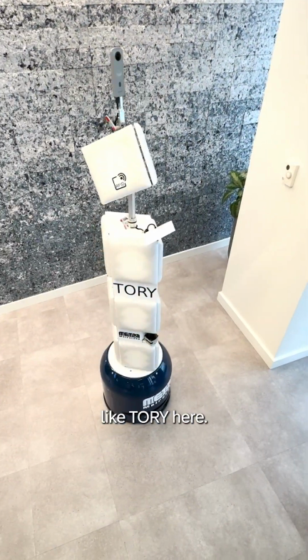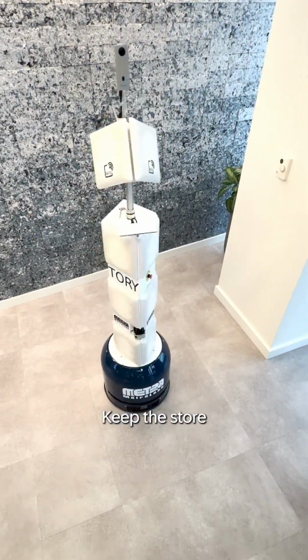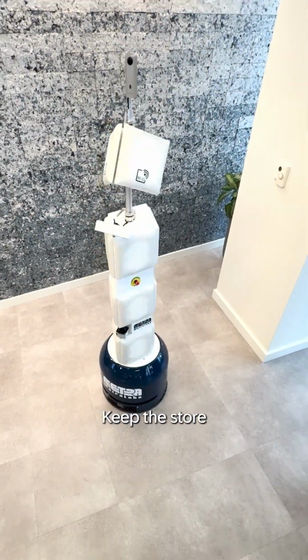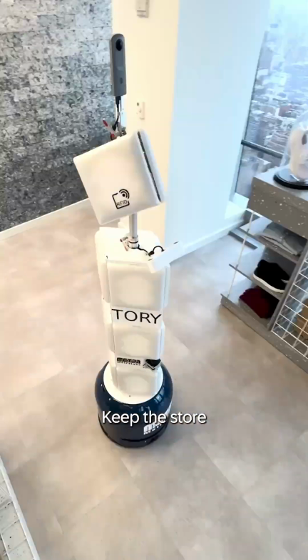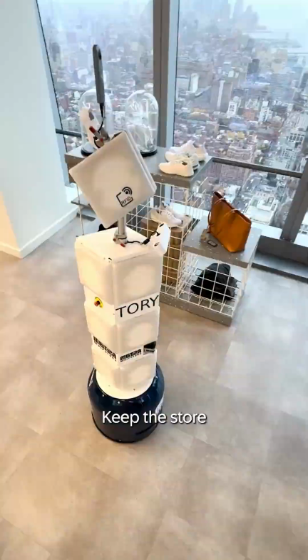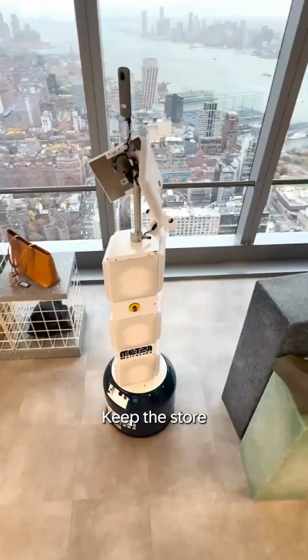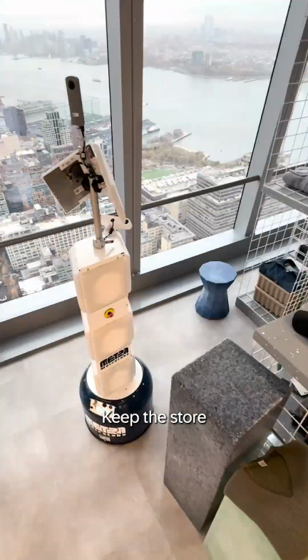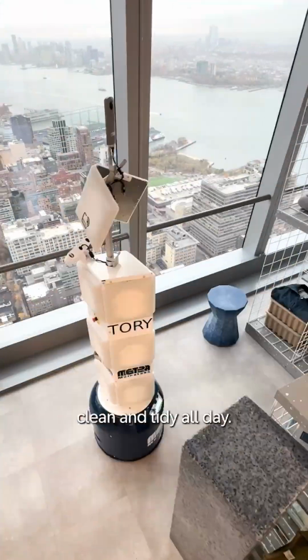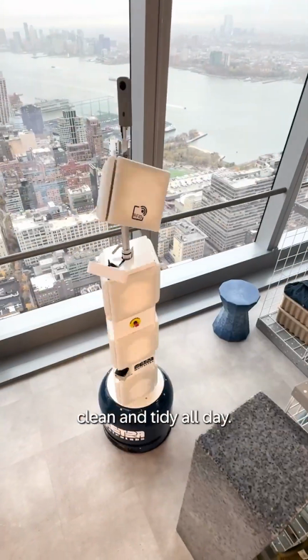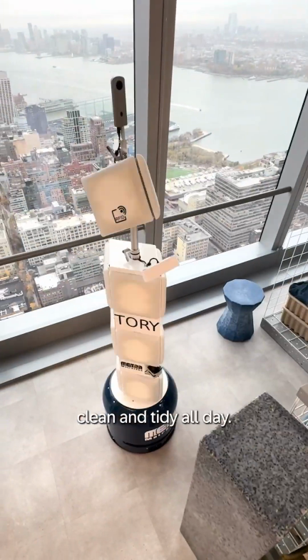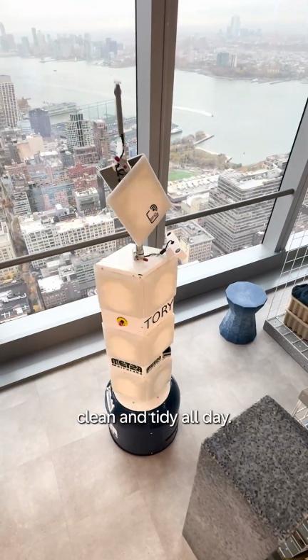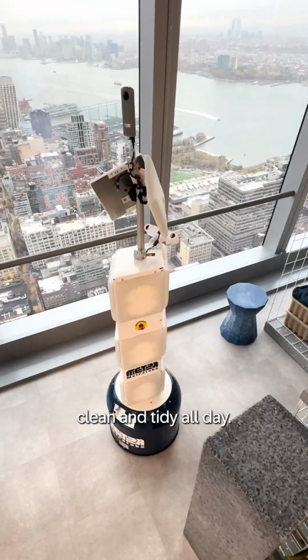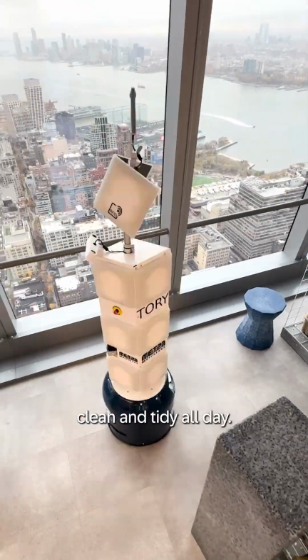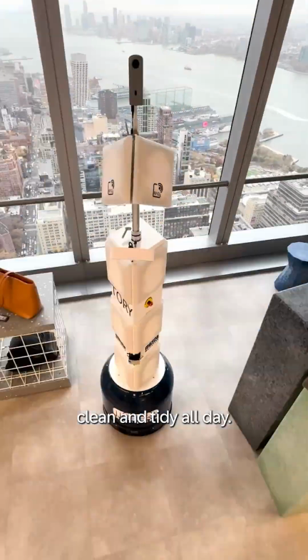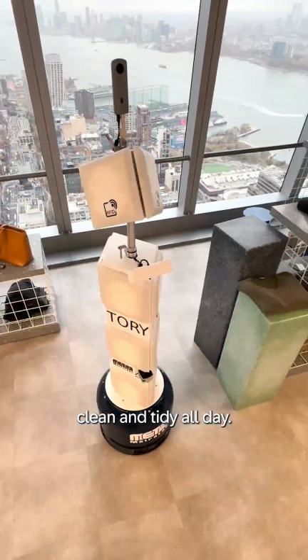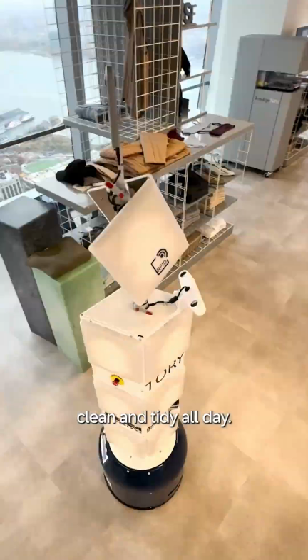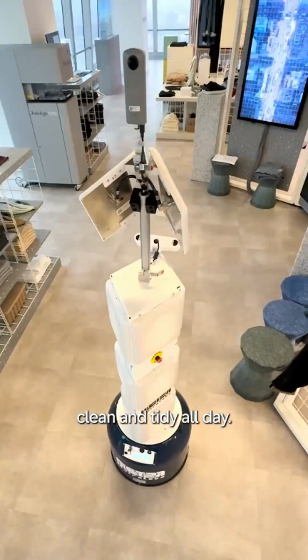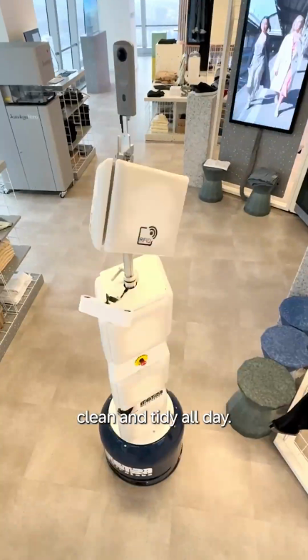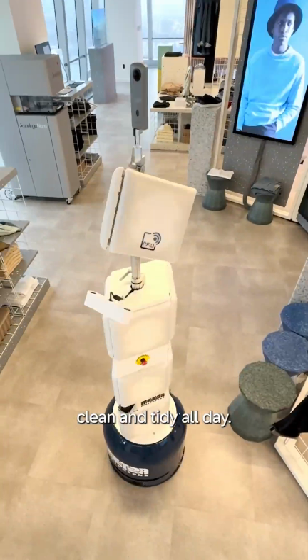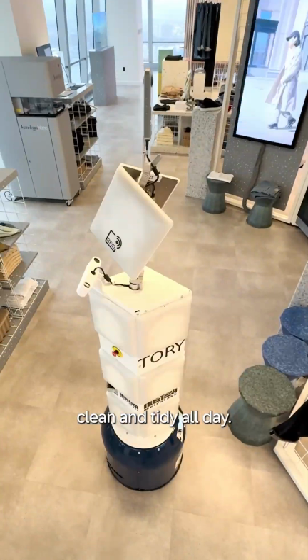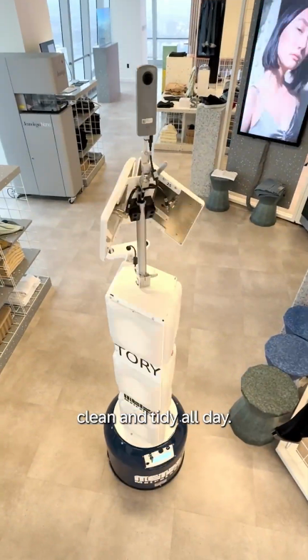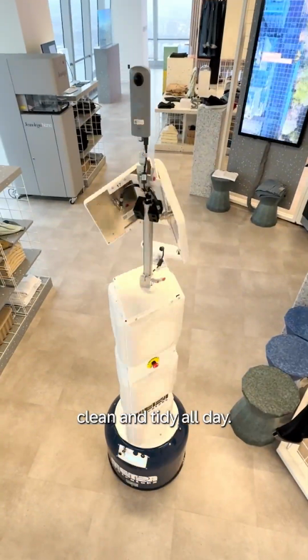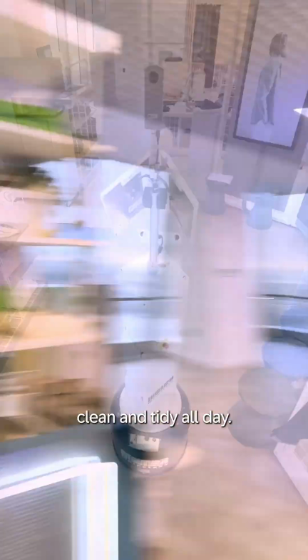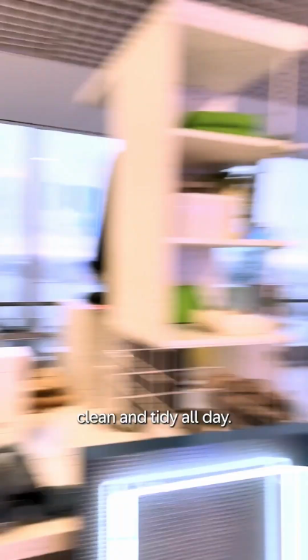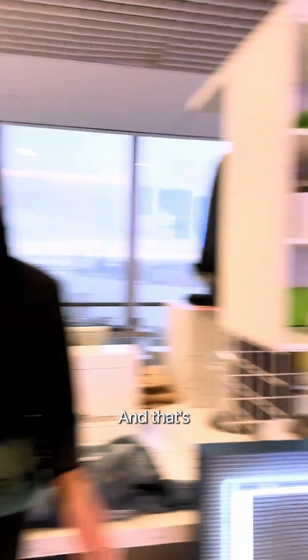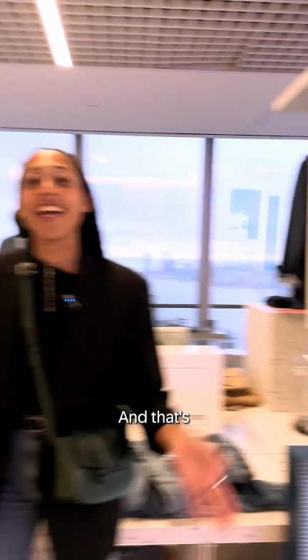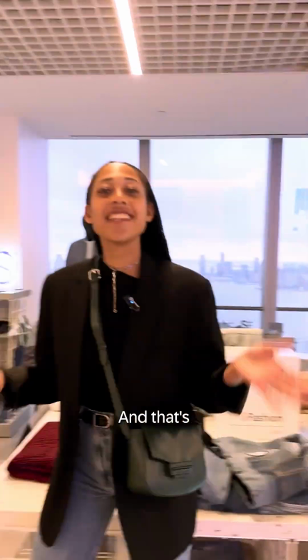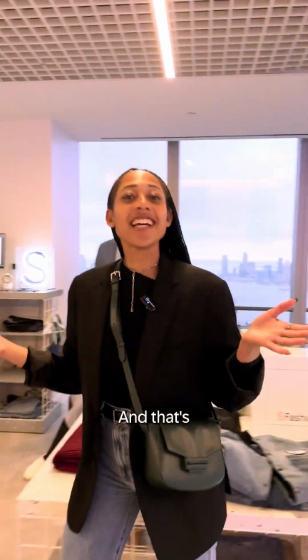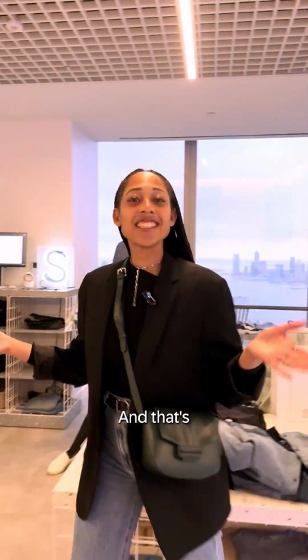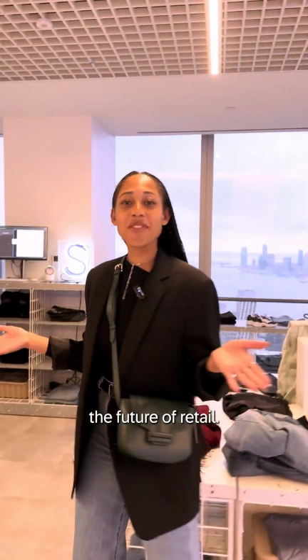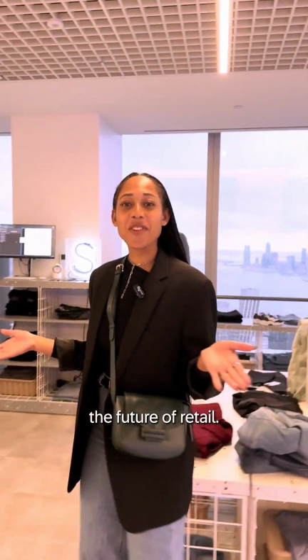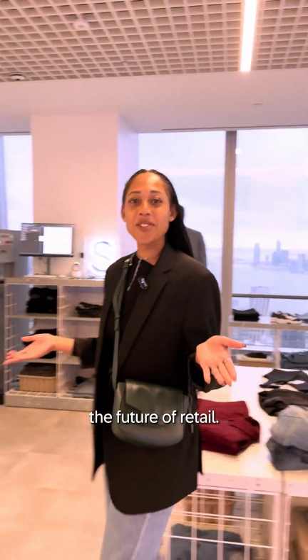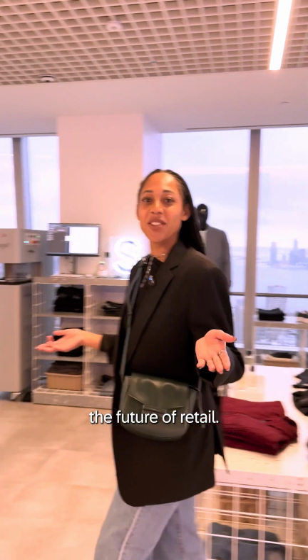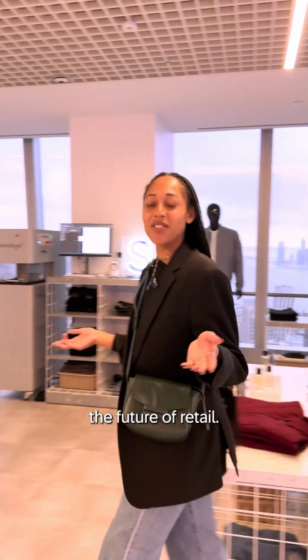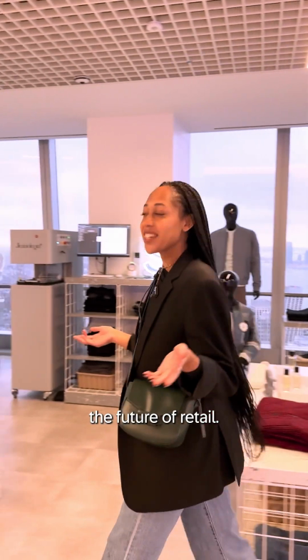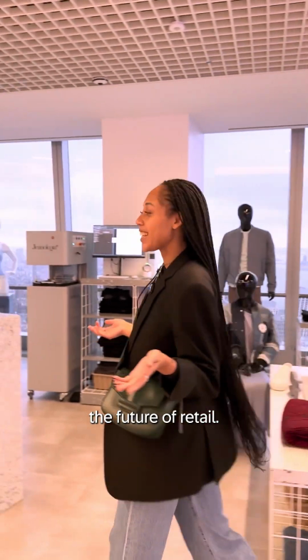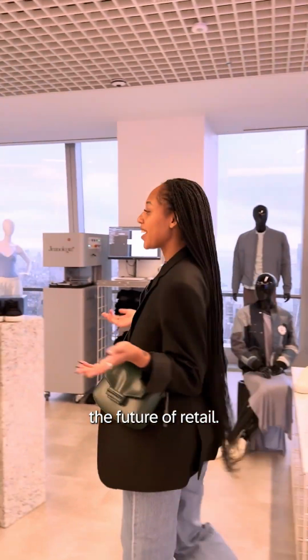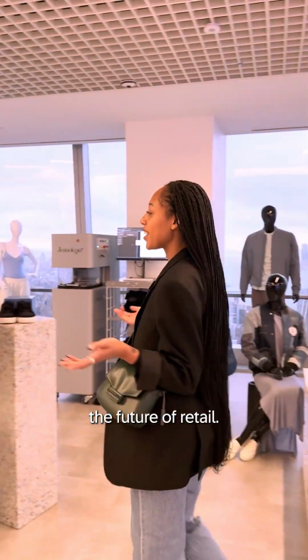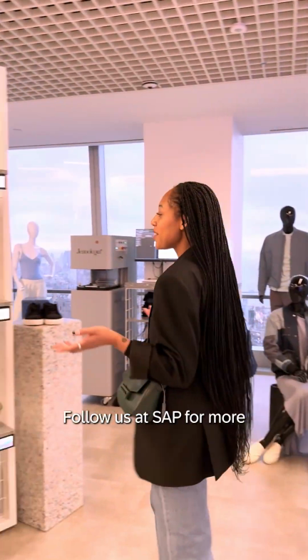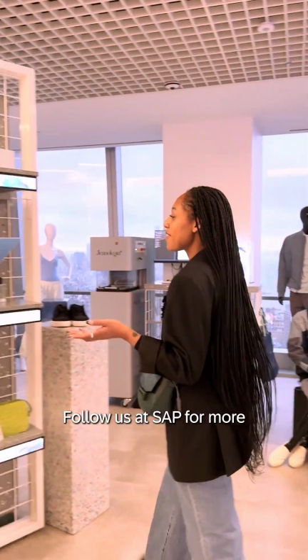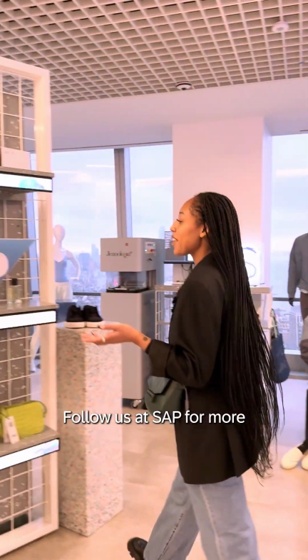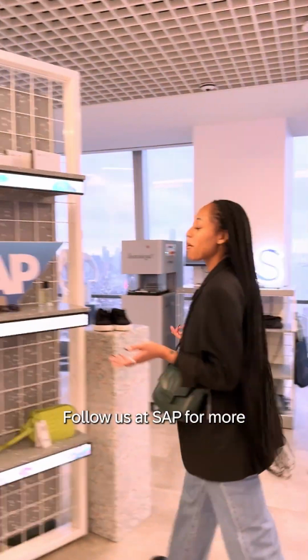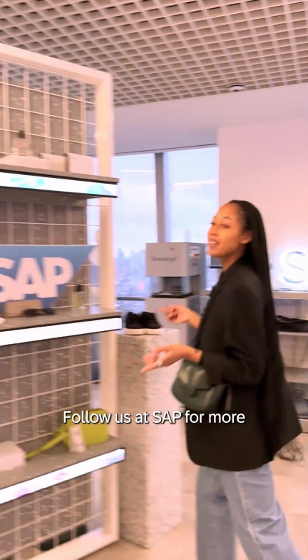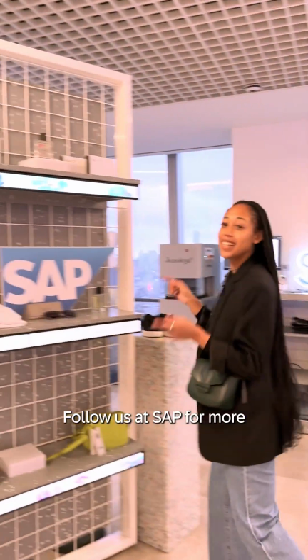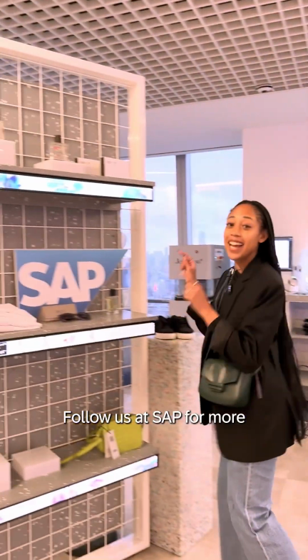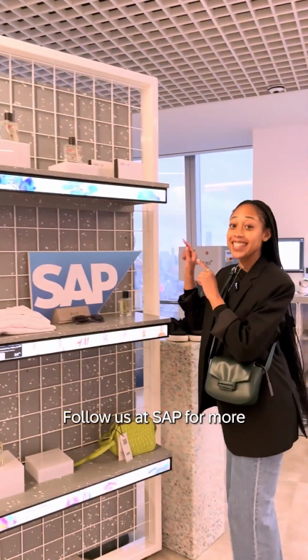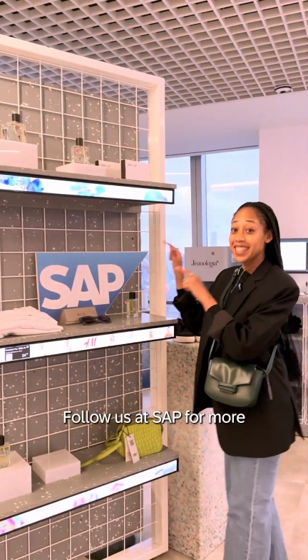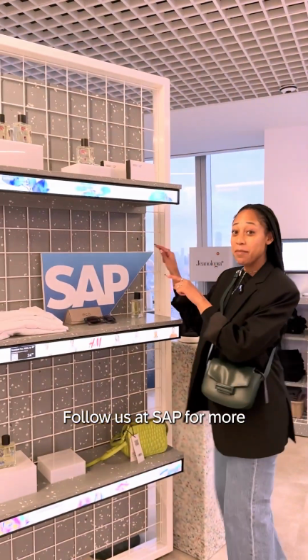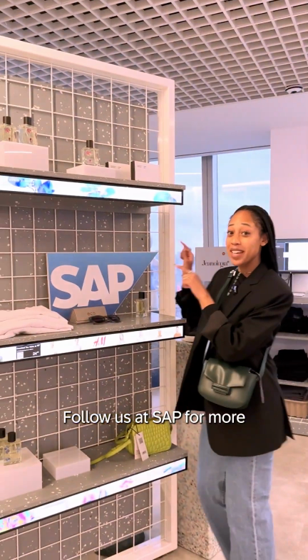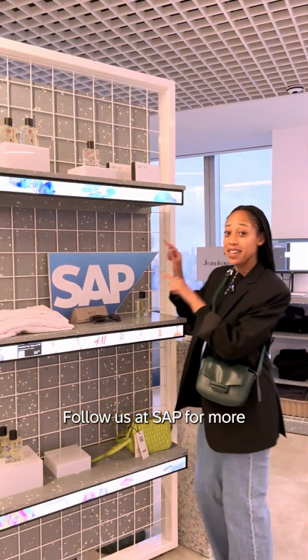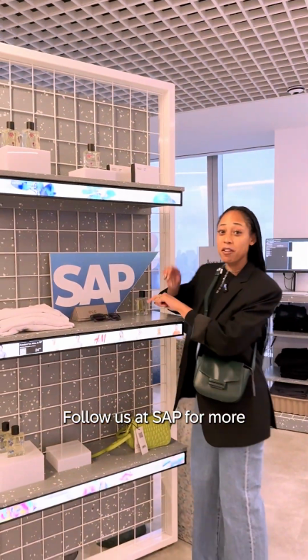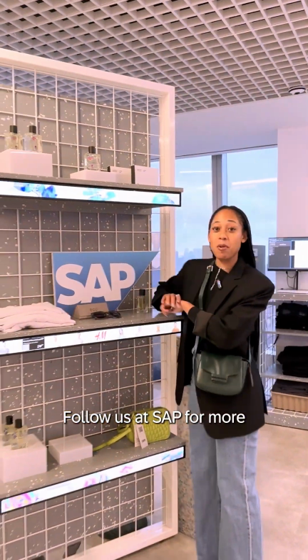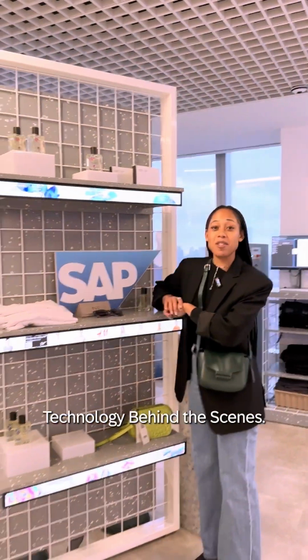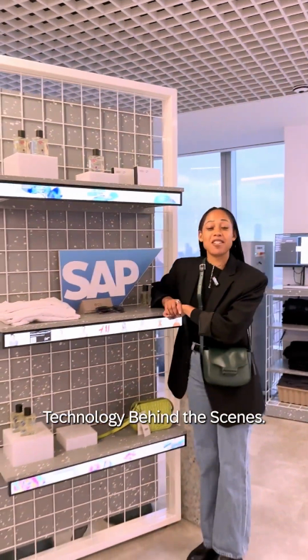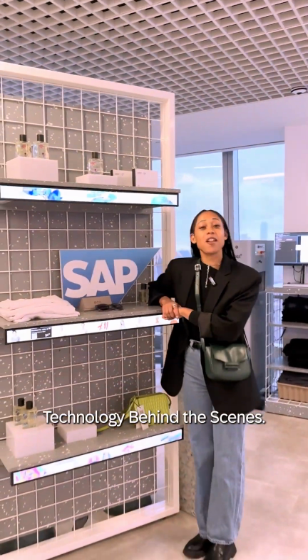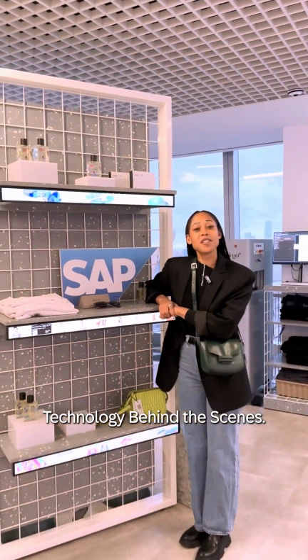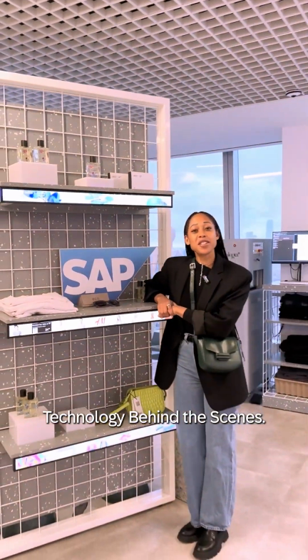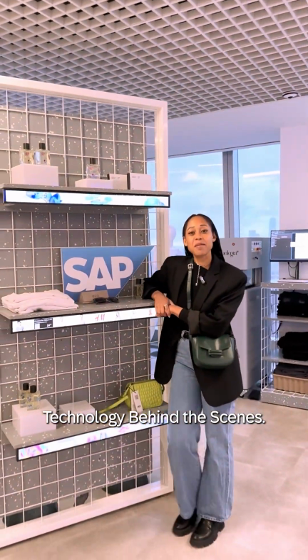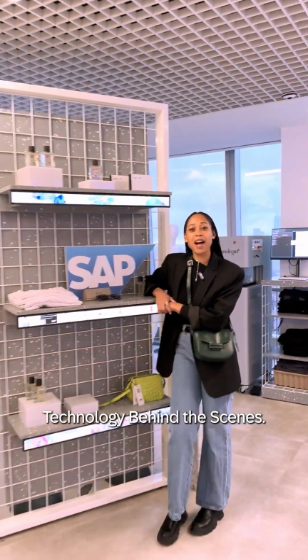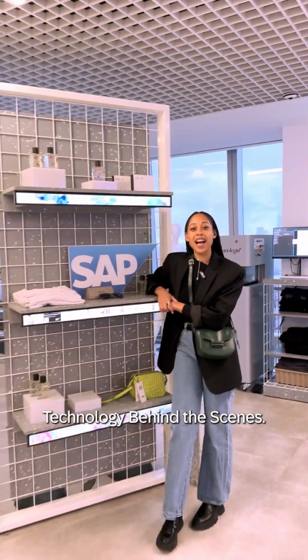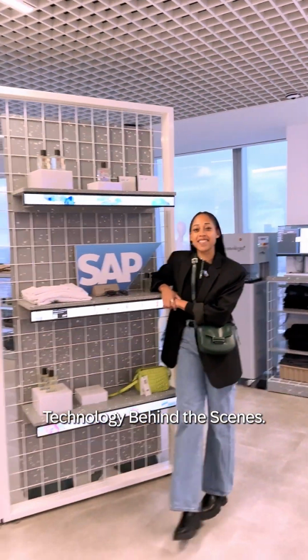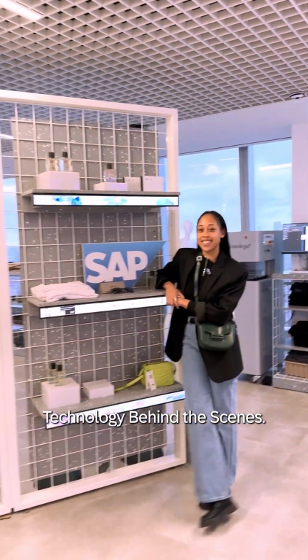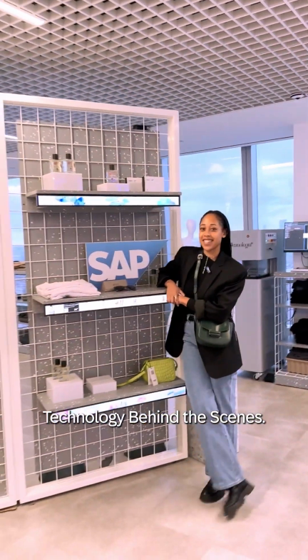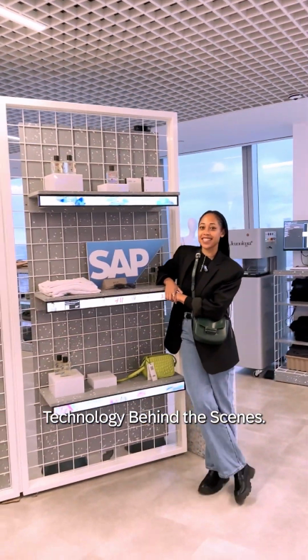Keep the store clean and tidy all day. And that's the future of retail. Follow us at SAP for more Technology Behind the Scenes.